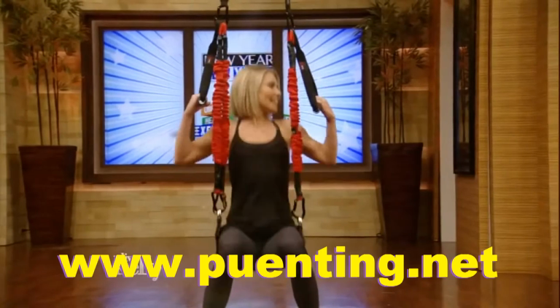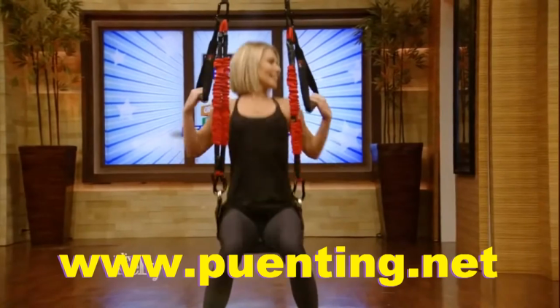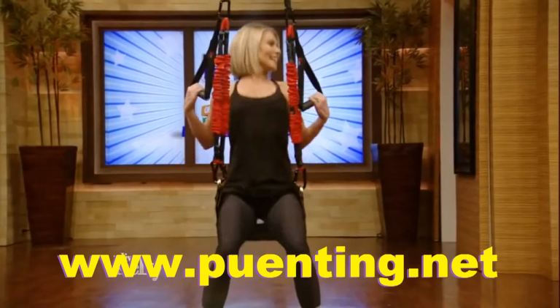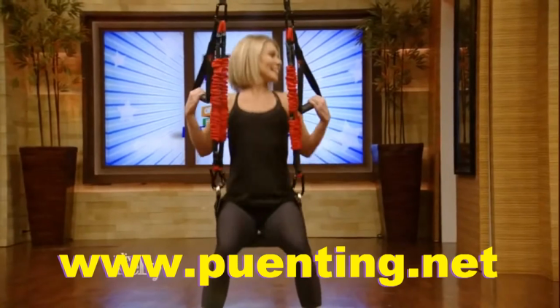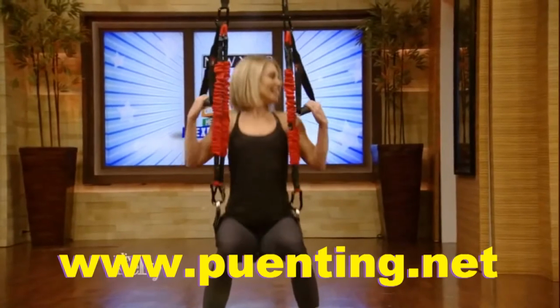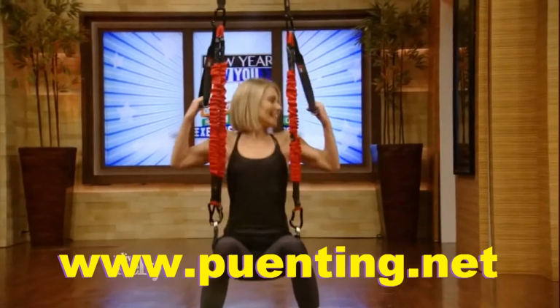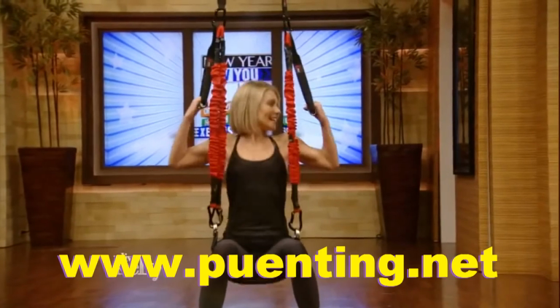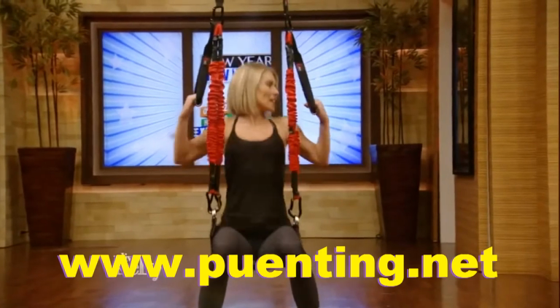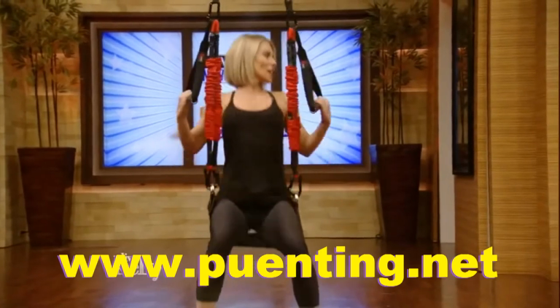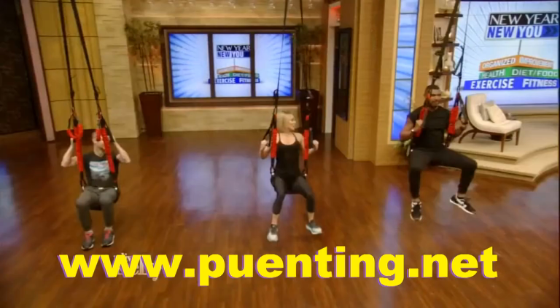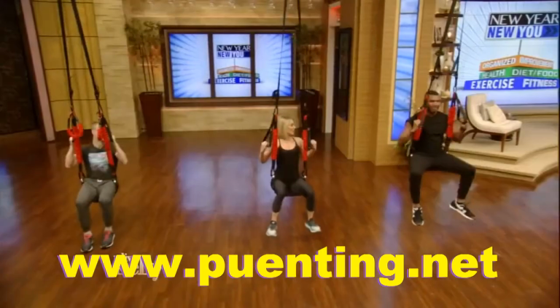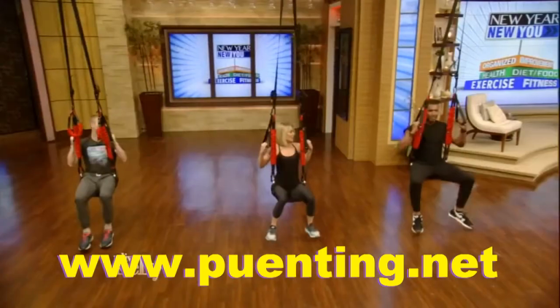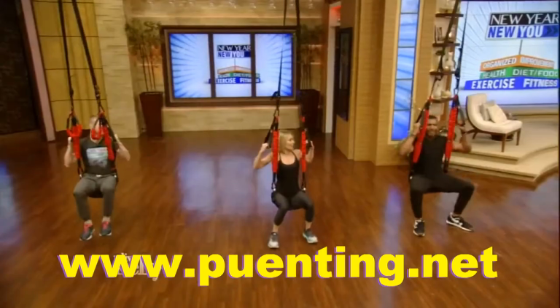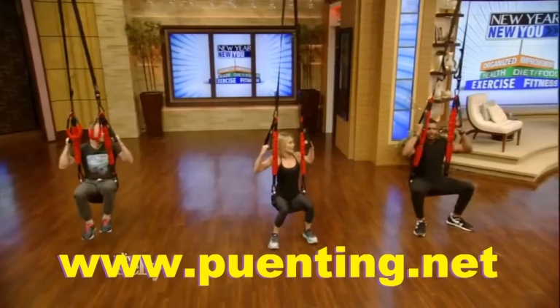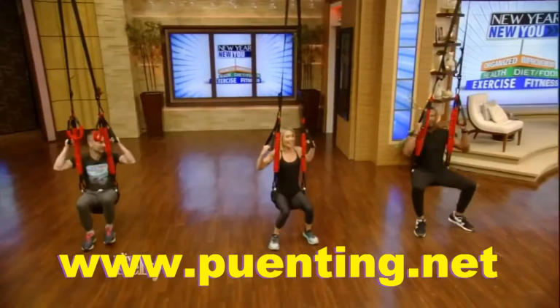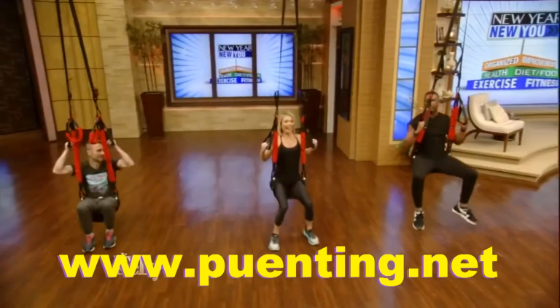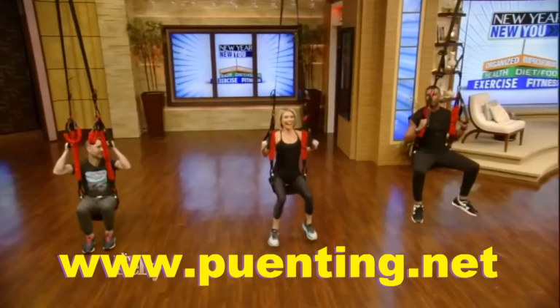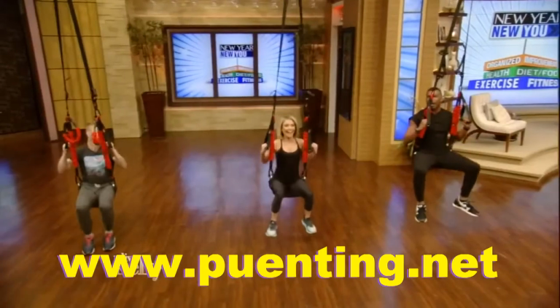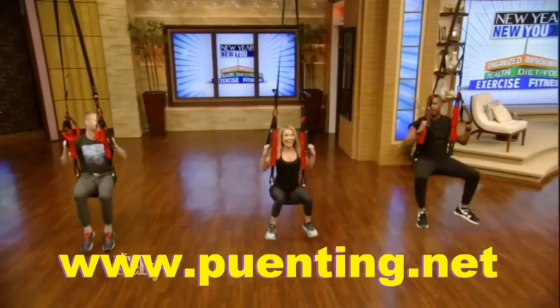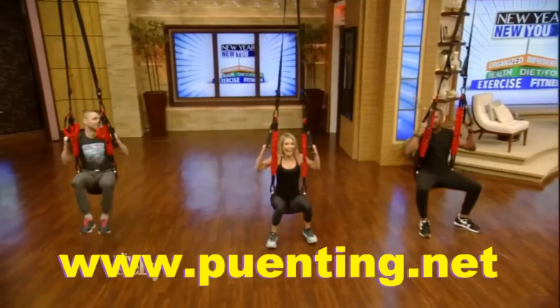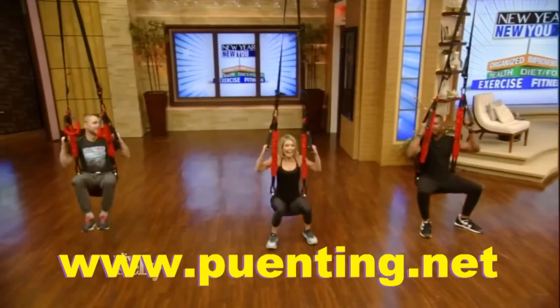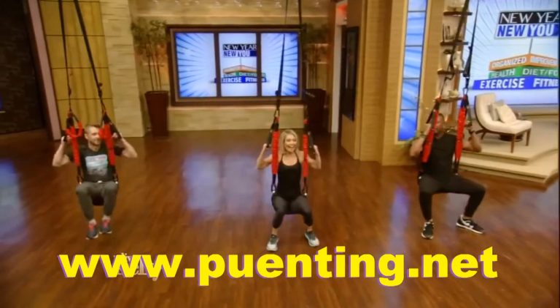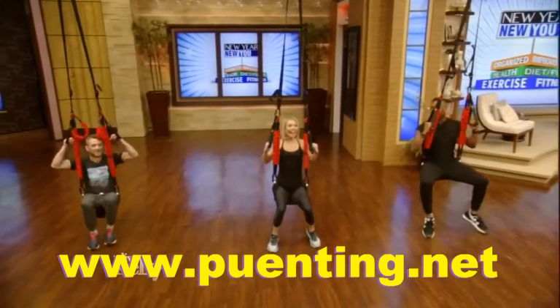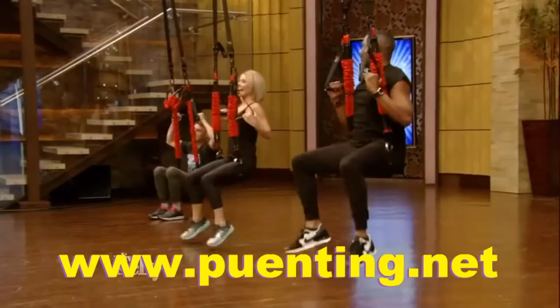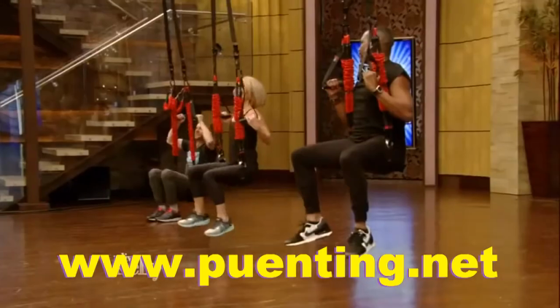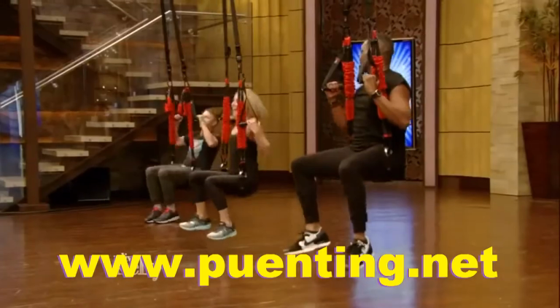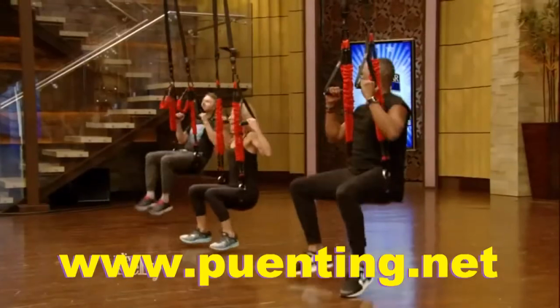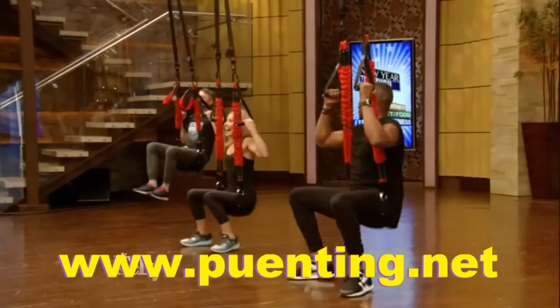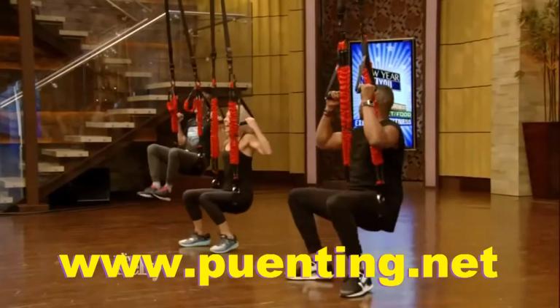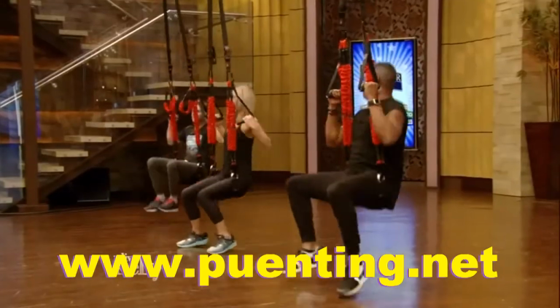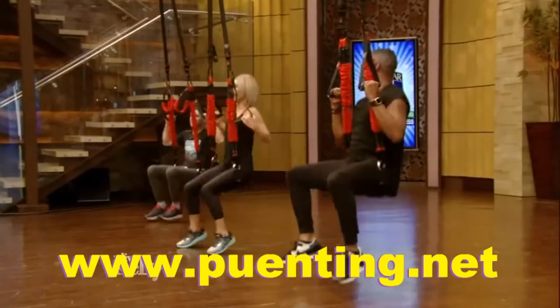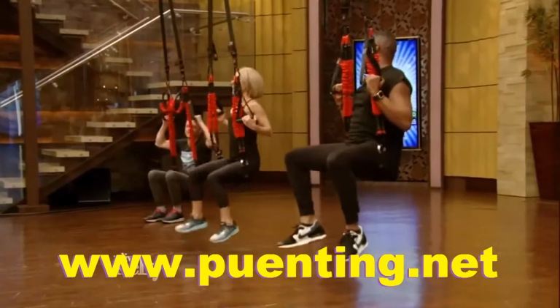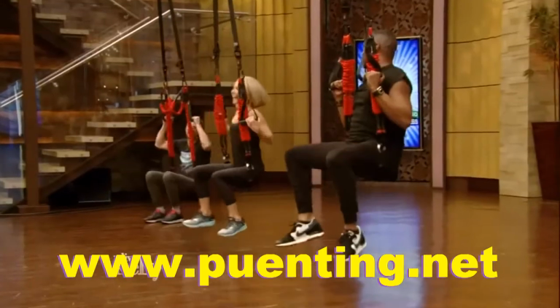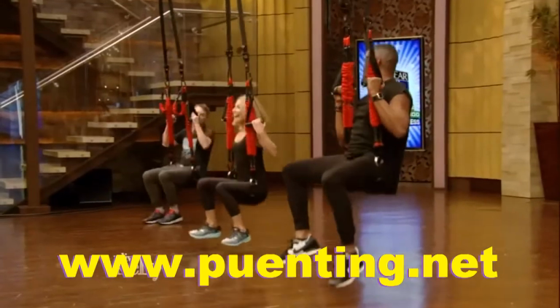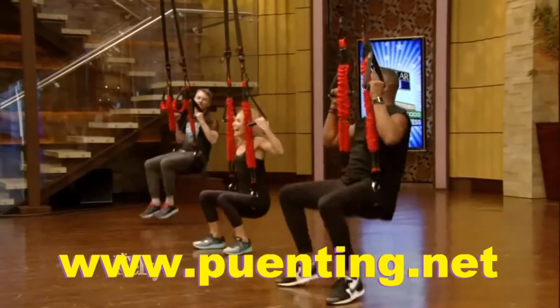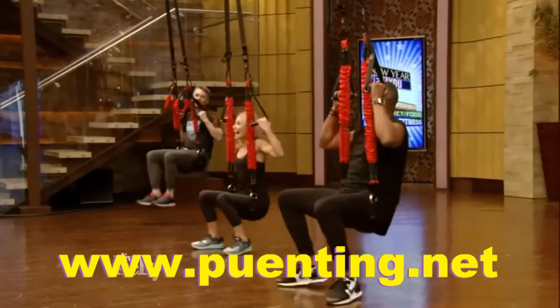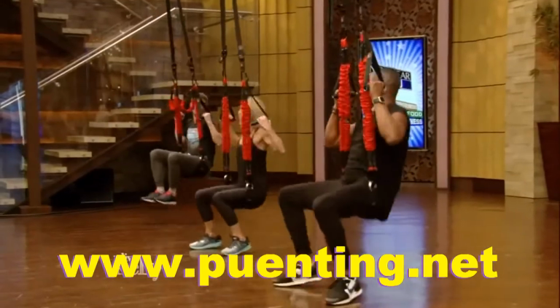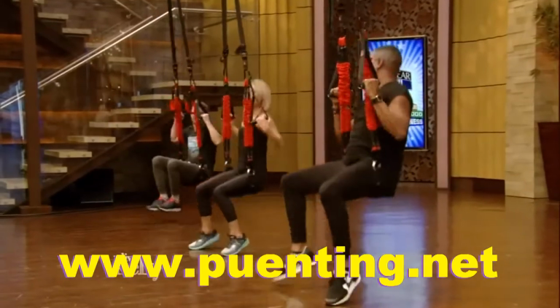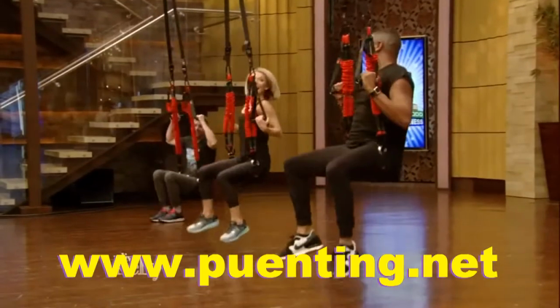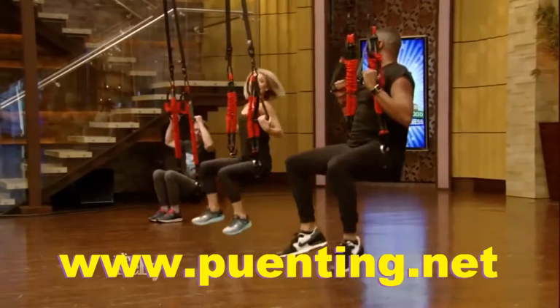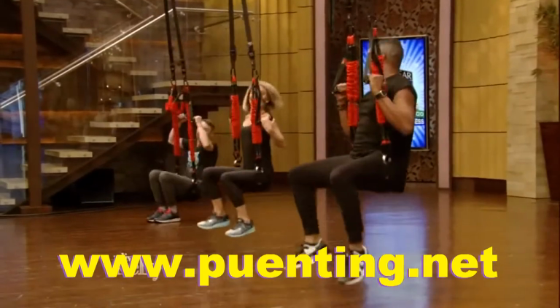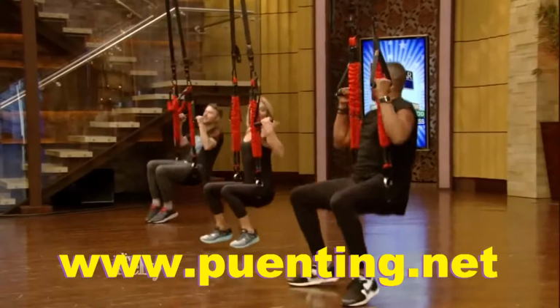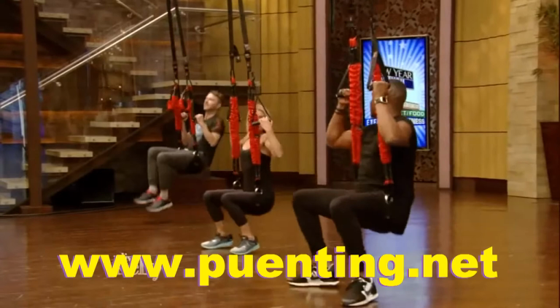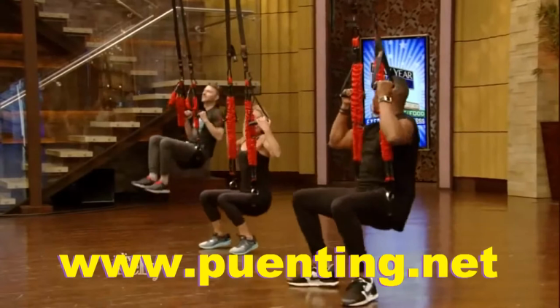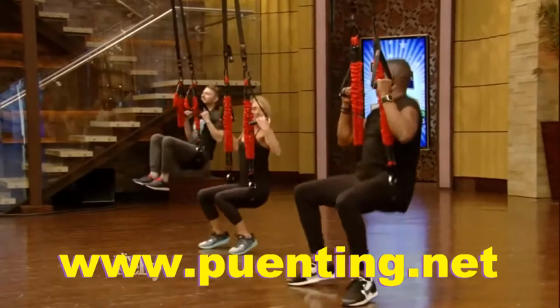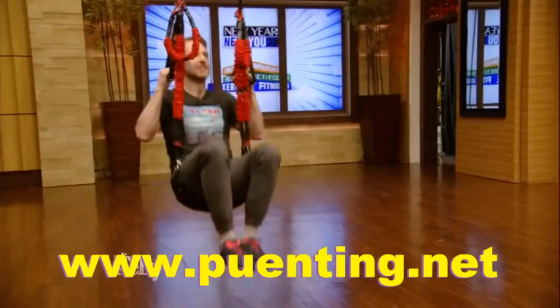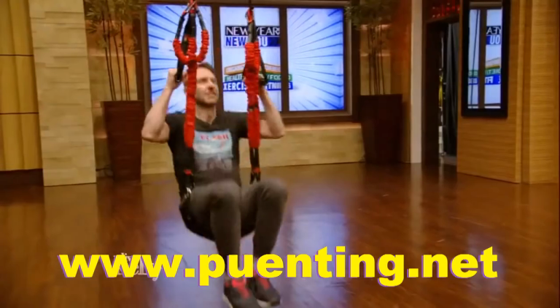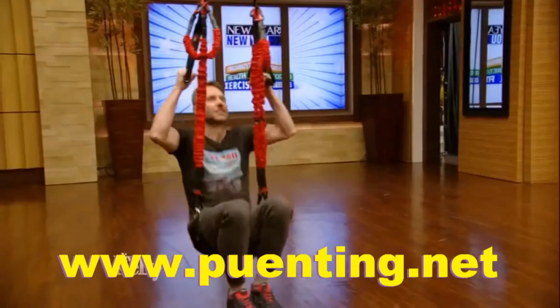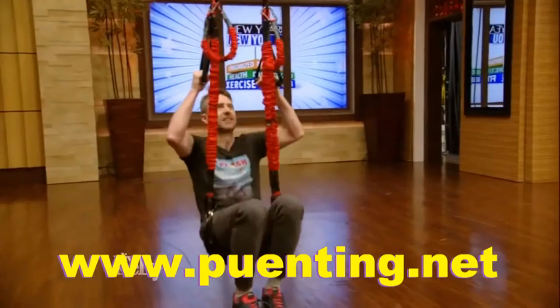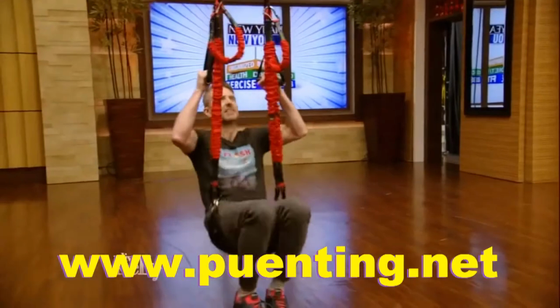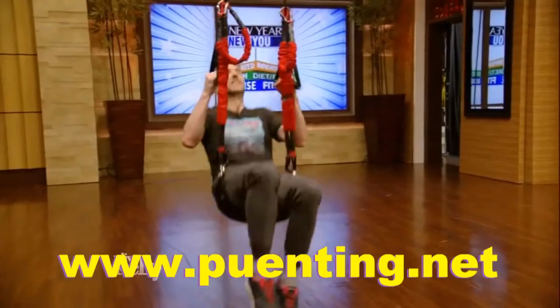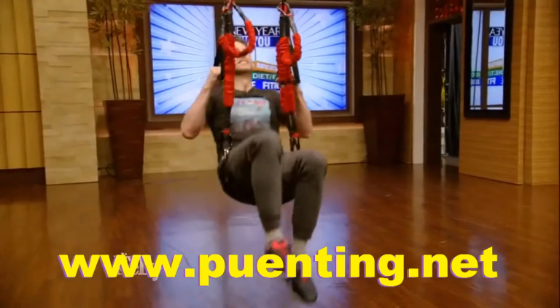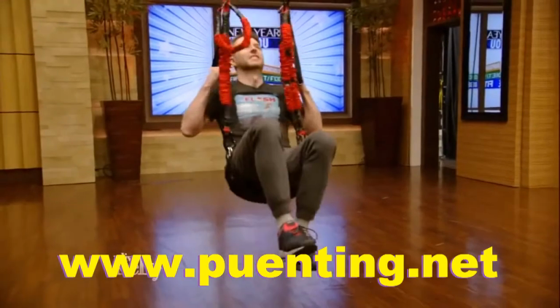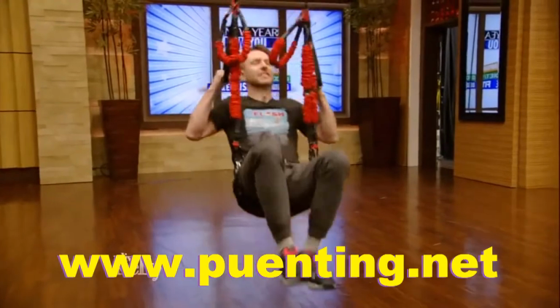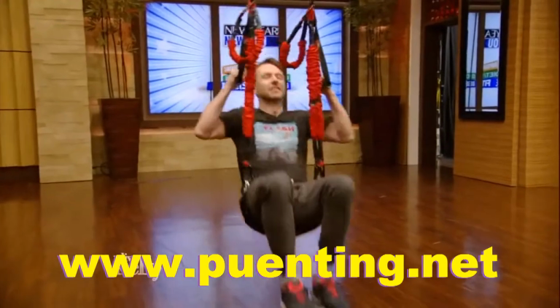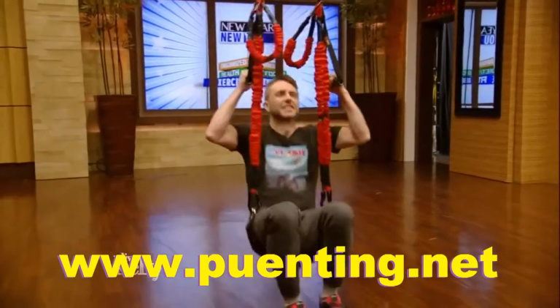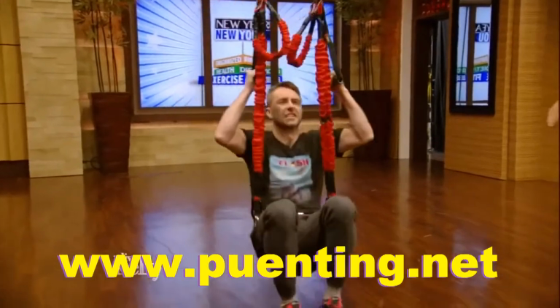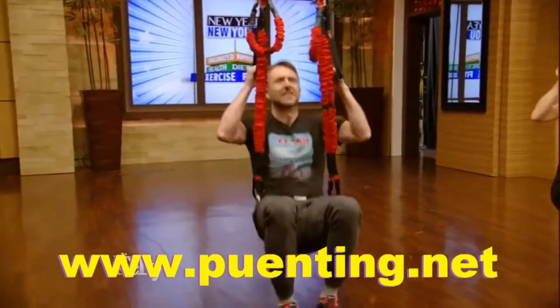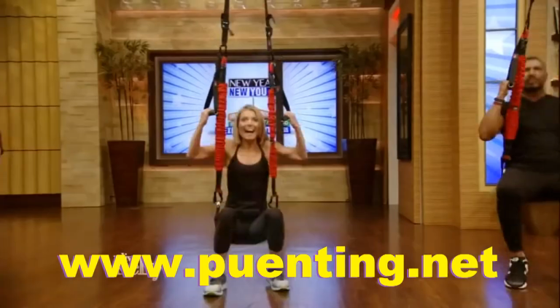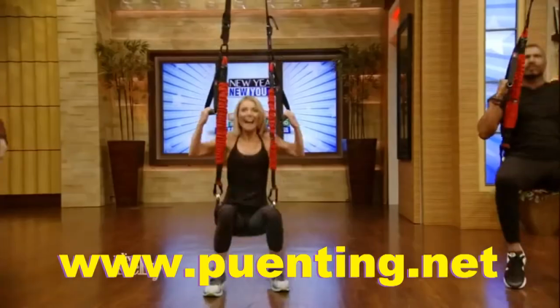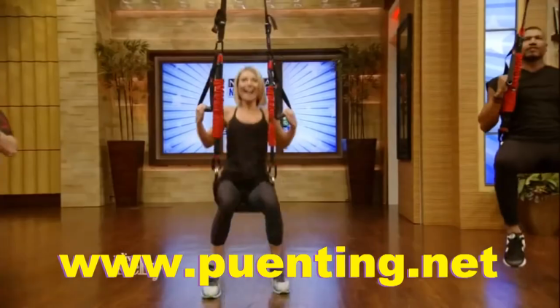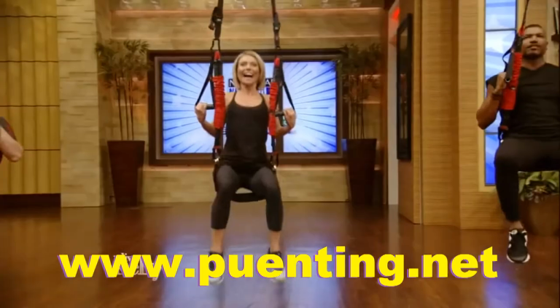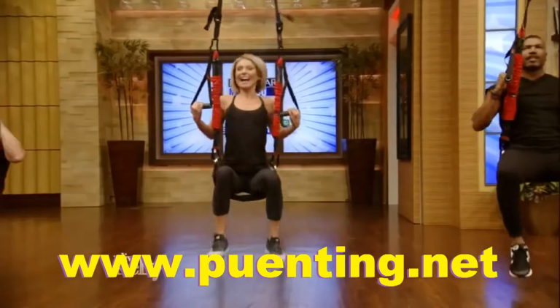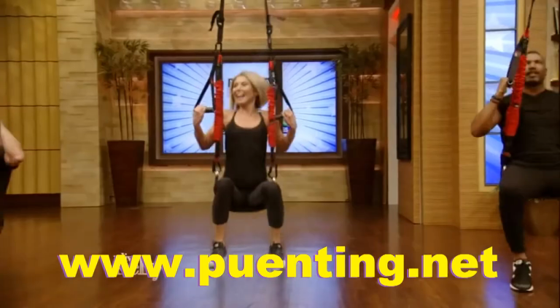Now start lifting those feet up. It's like doing a squat, but you're doing a little bouncing squat. Pull yourself up. There you go, Kelly. We got to watch Chris over there.